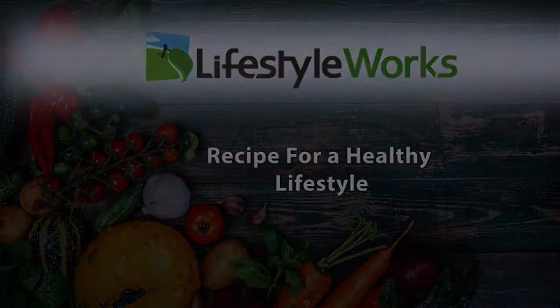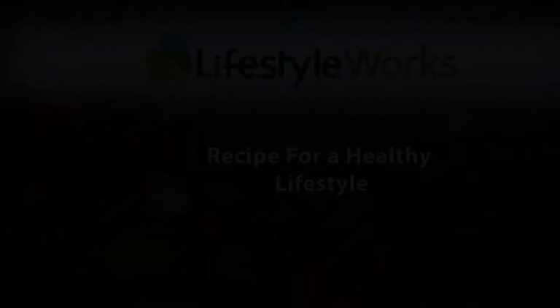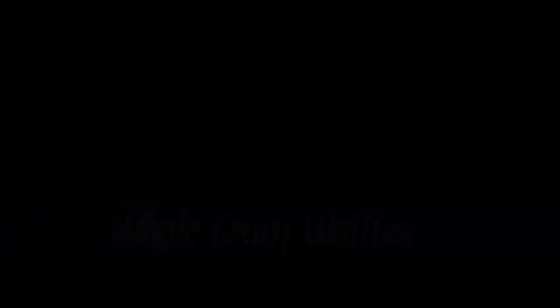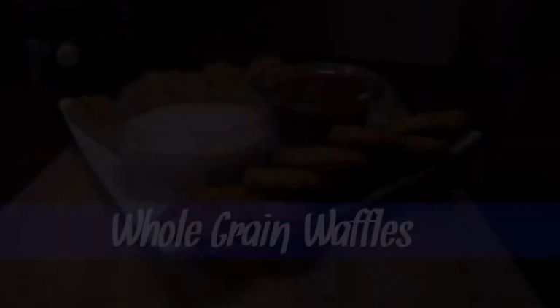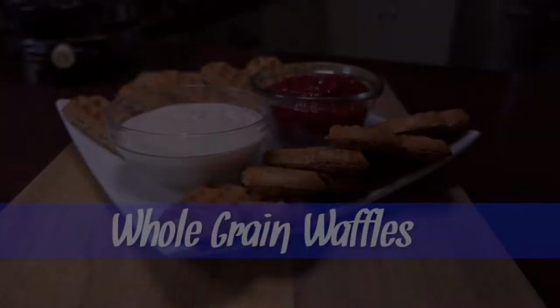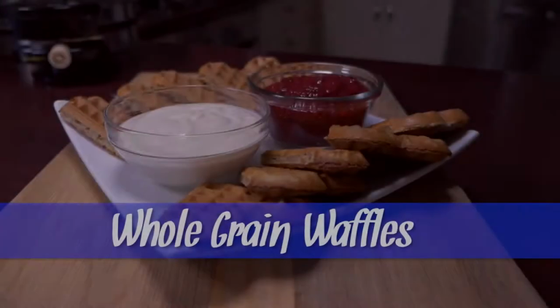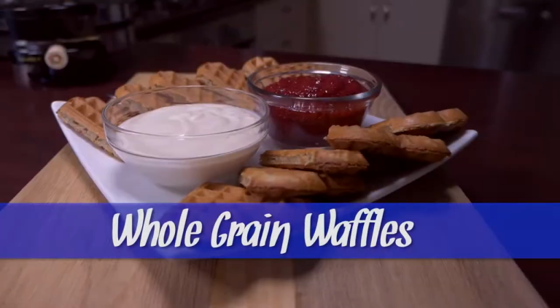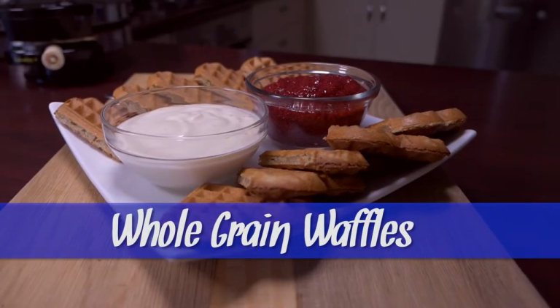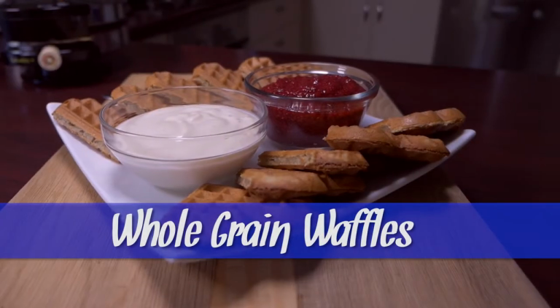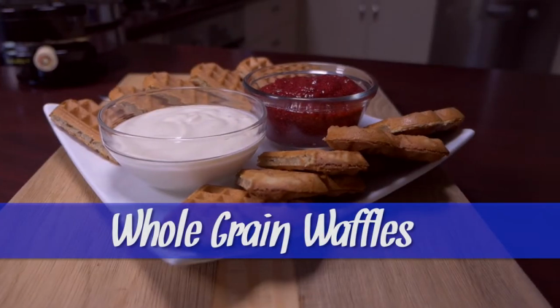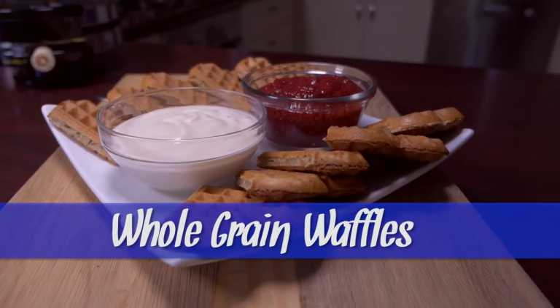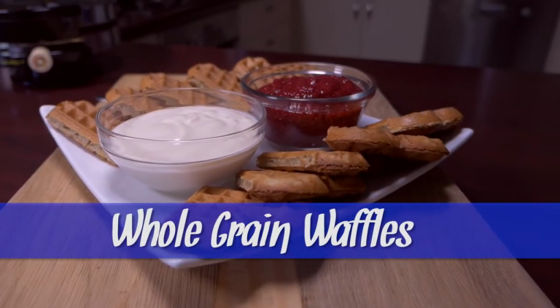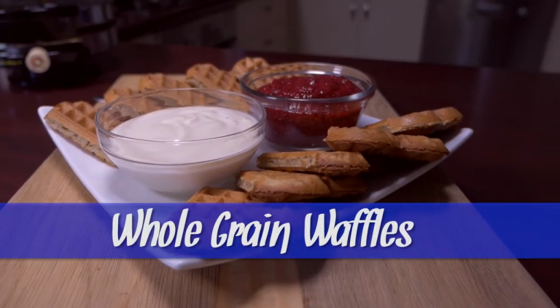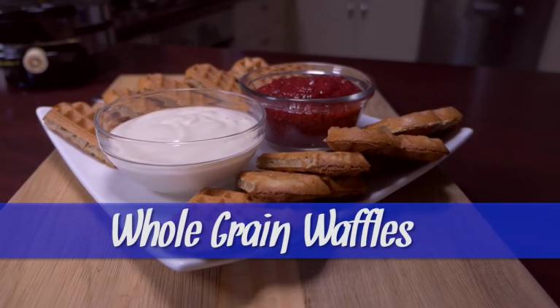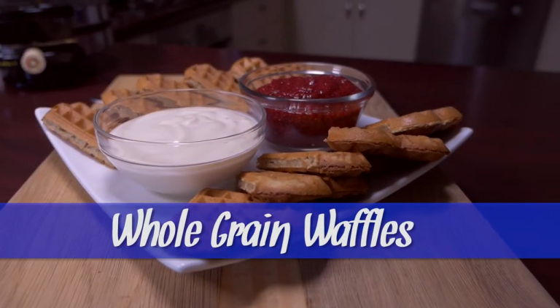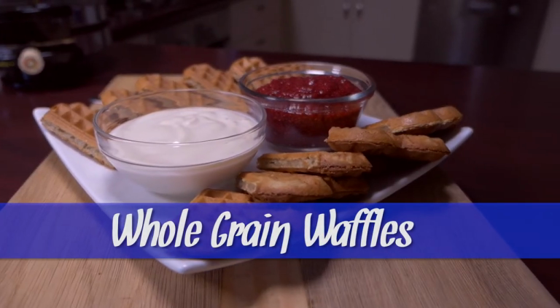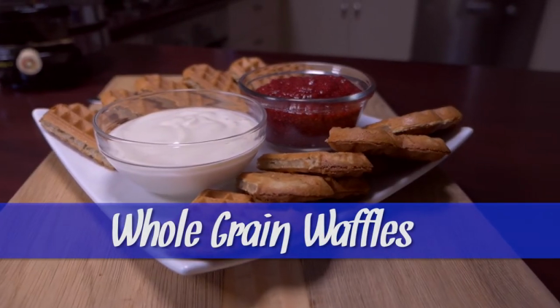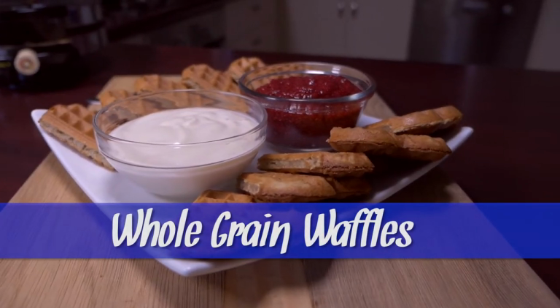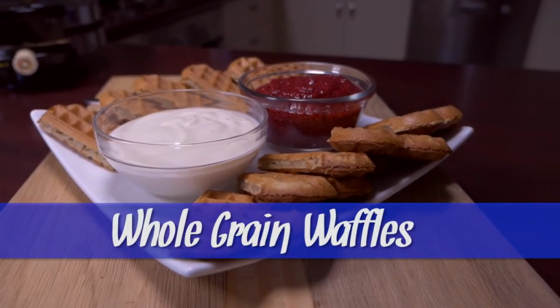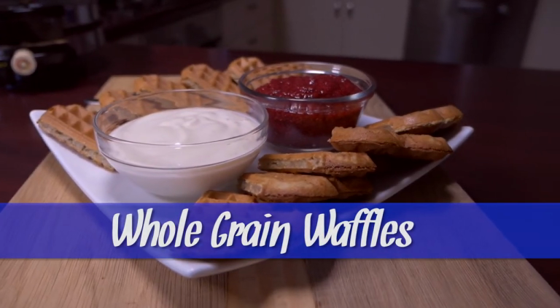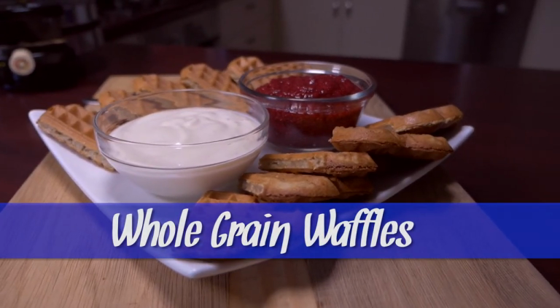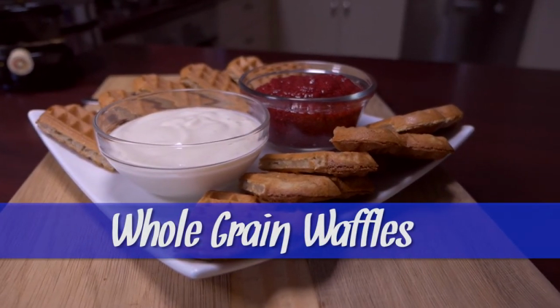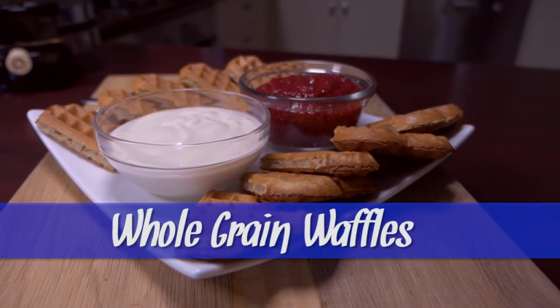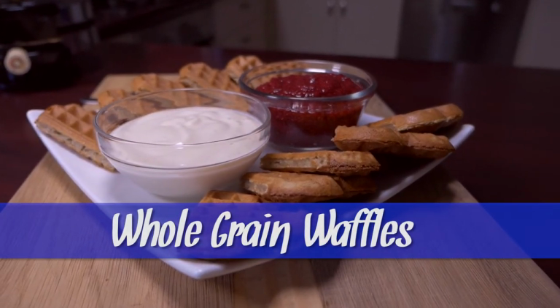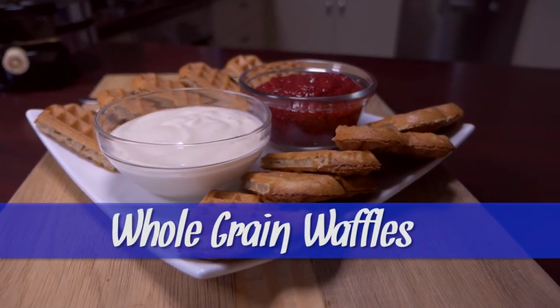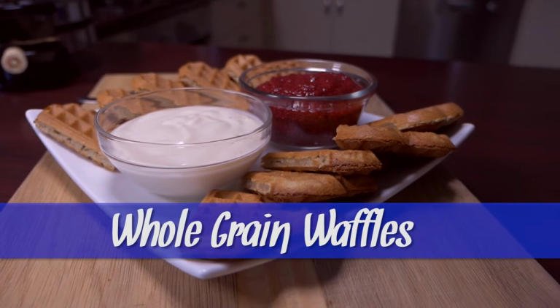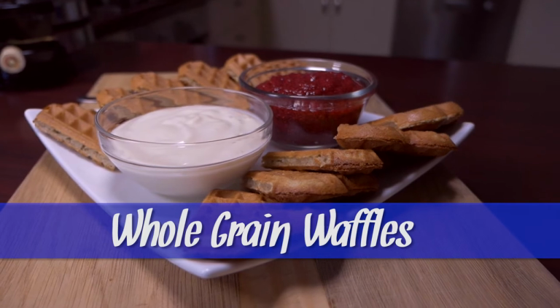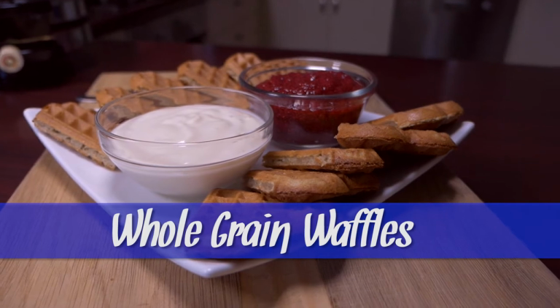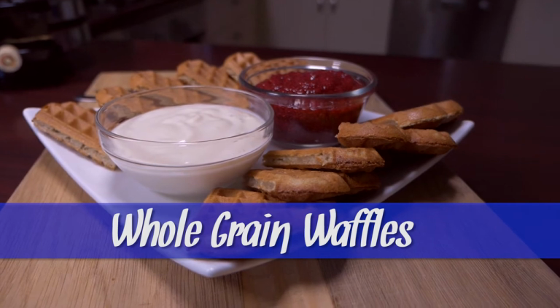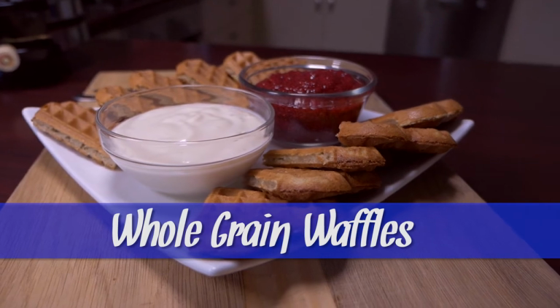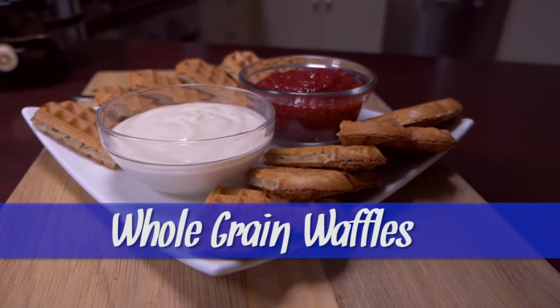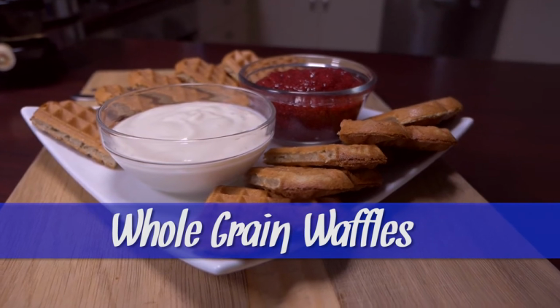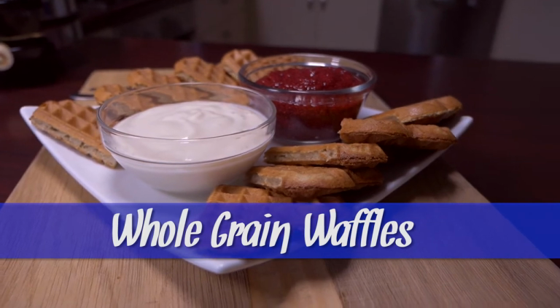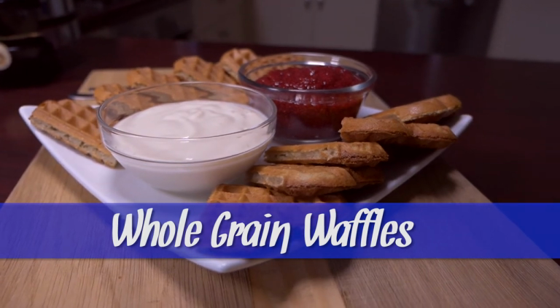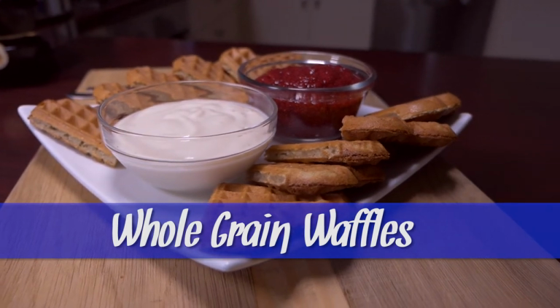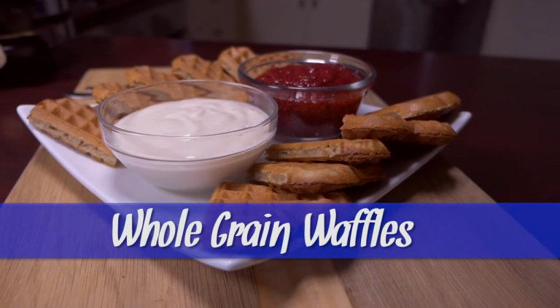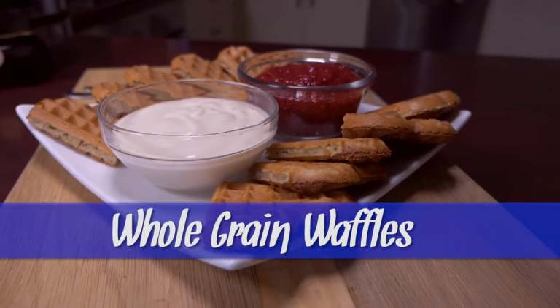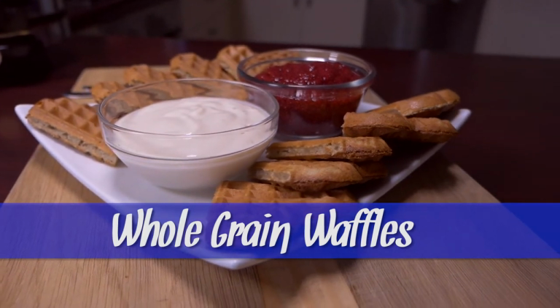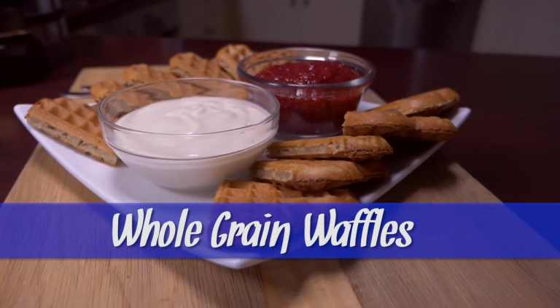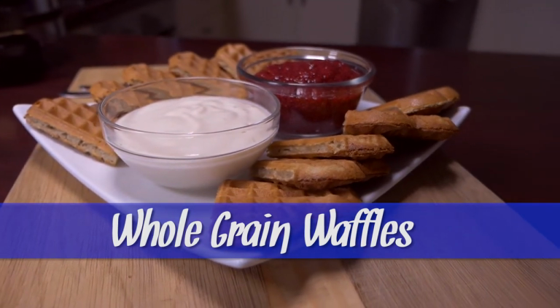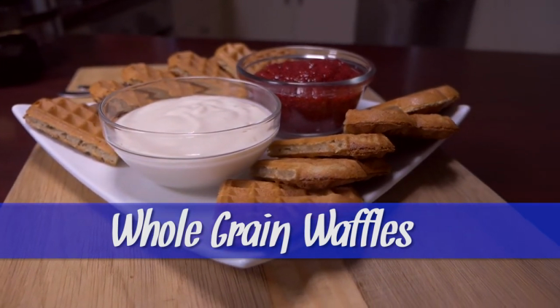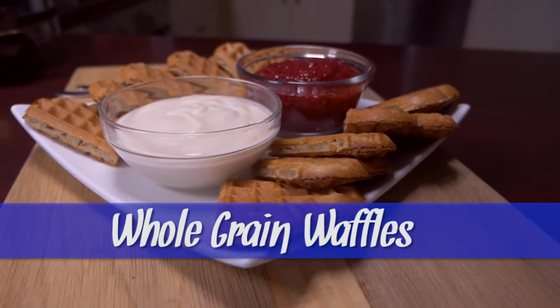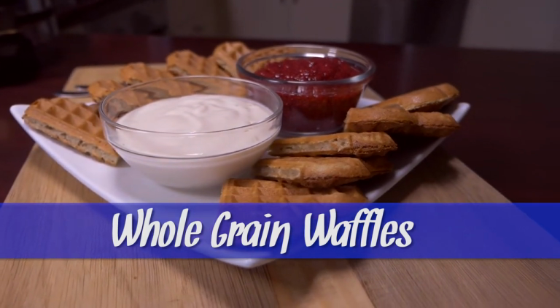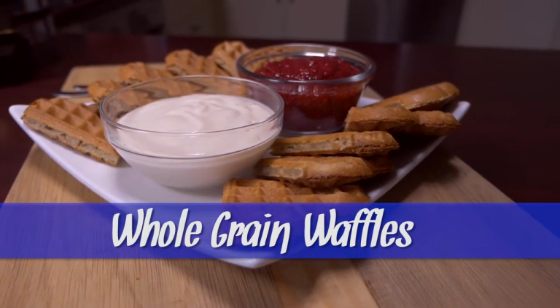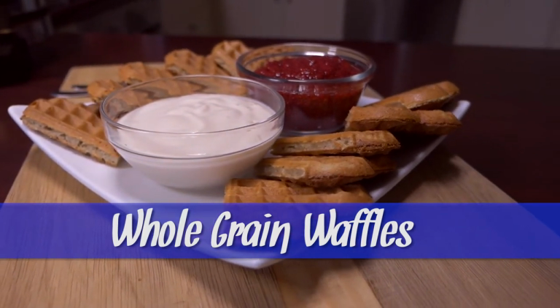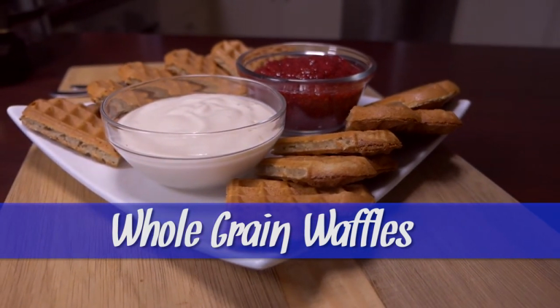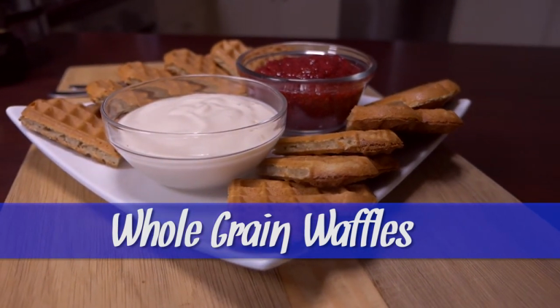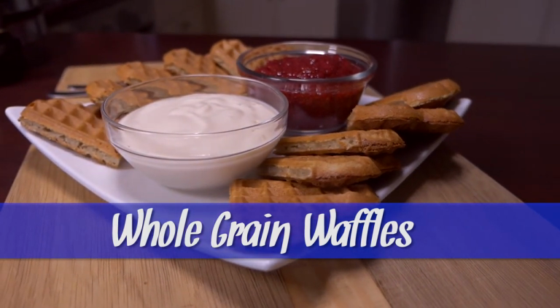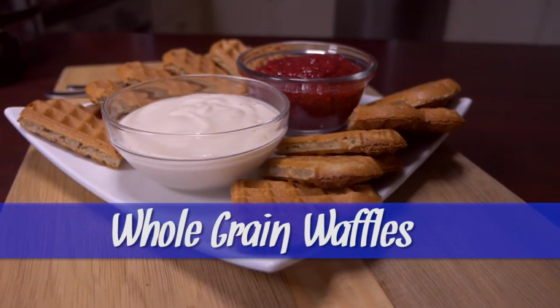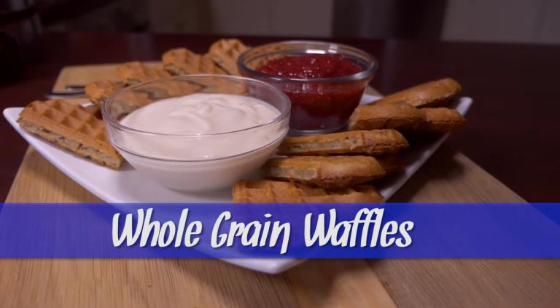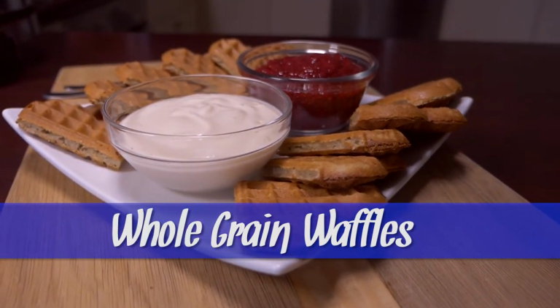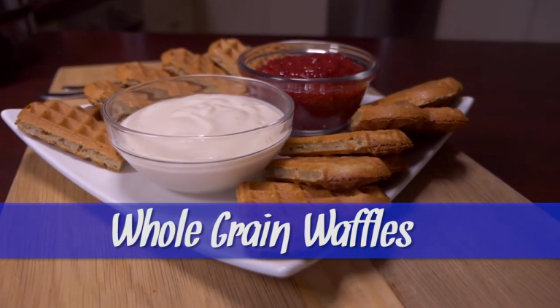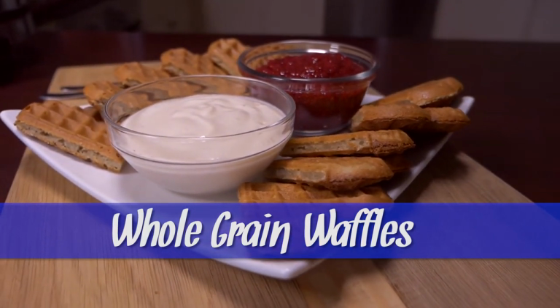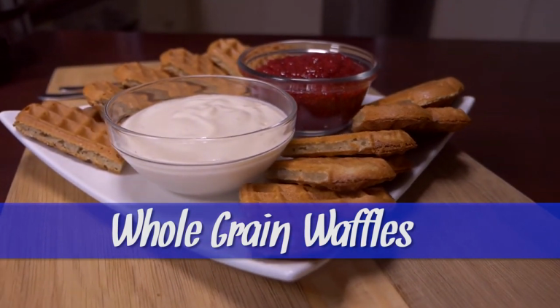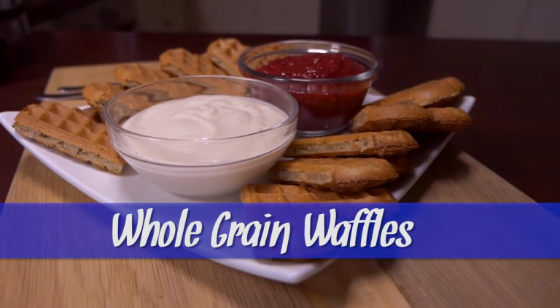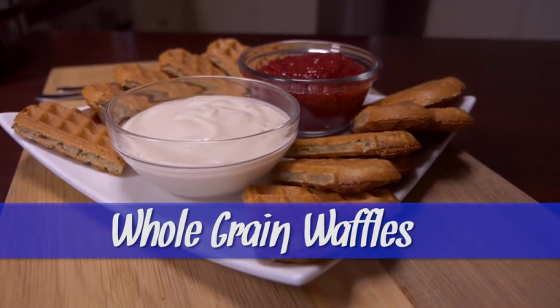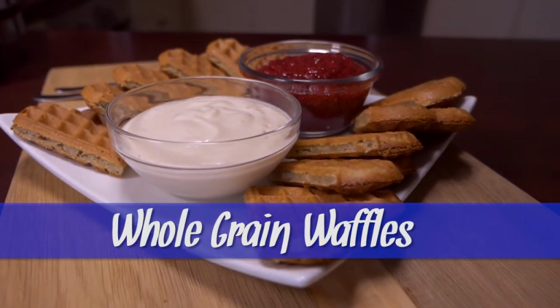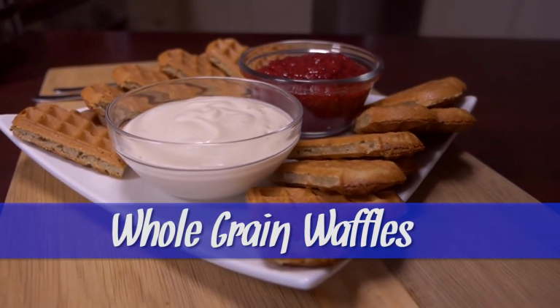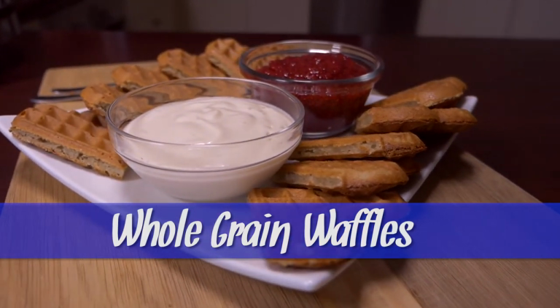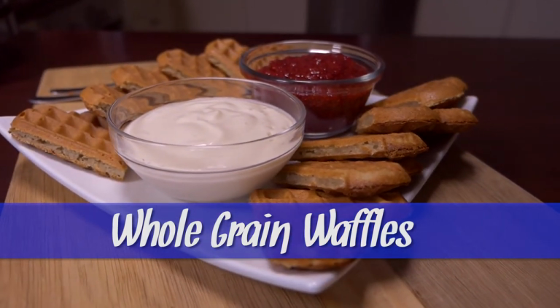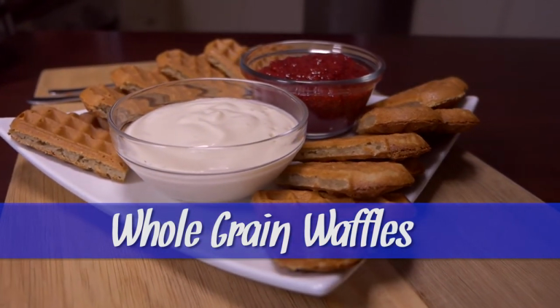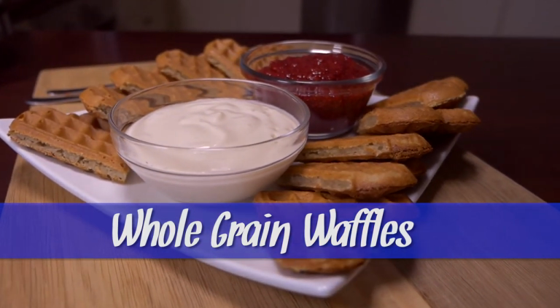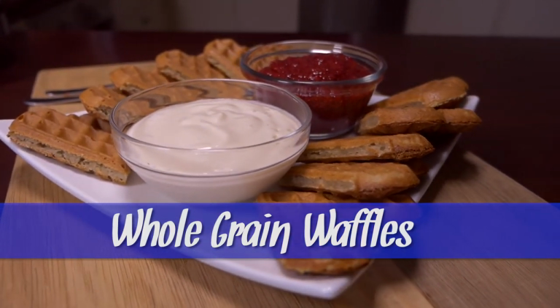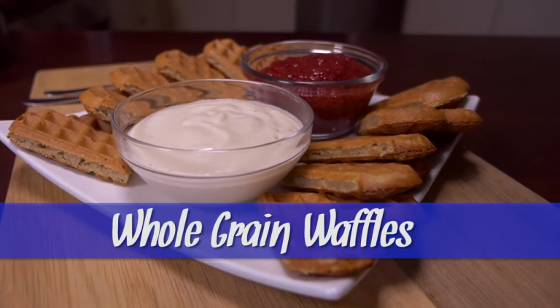As a busy mum, I'm an advocate for quick, easy, simple recipes that are not going to leave my kitchen in a huge mess.